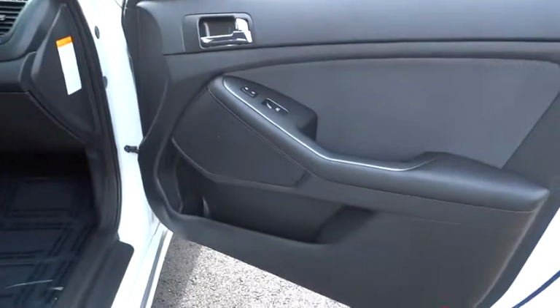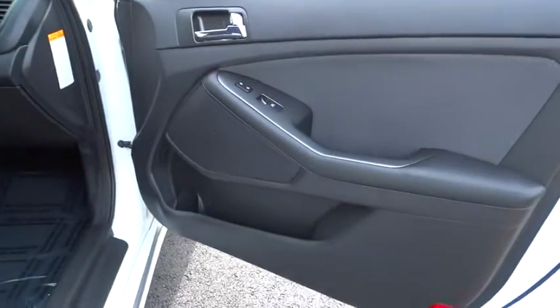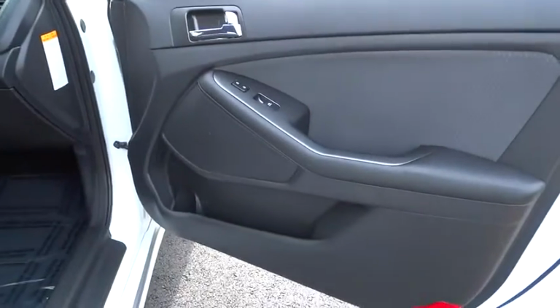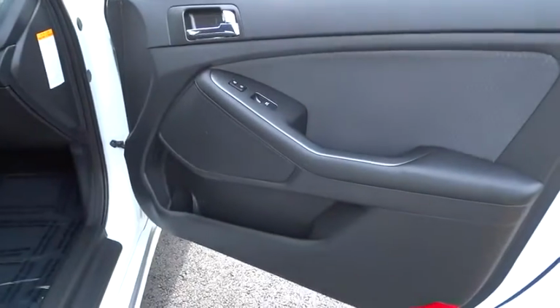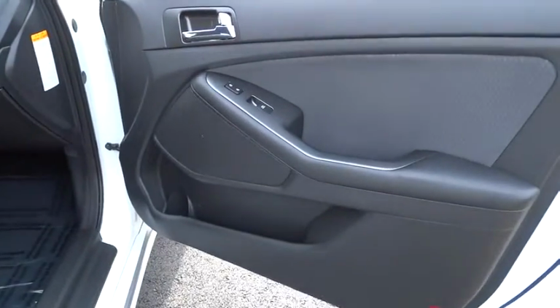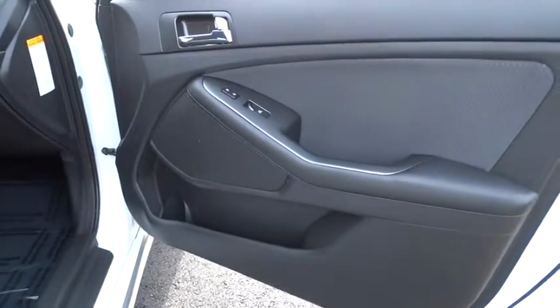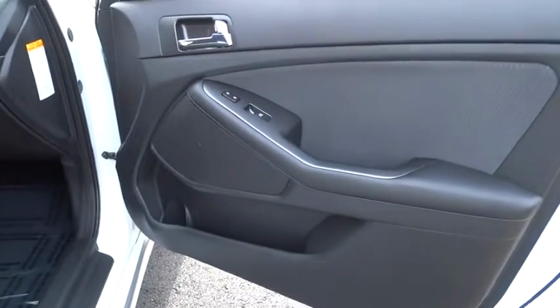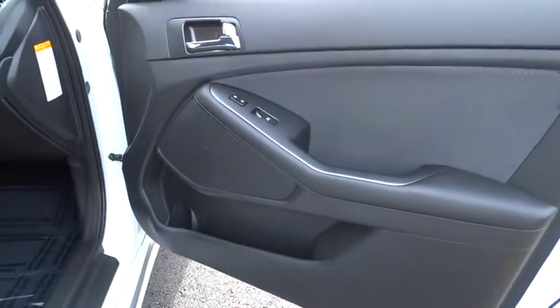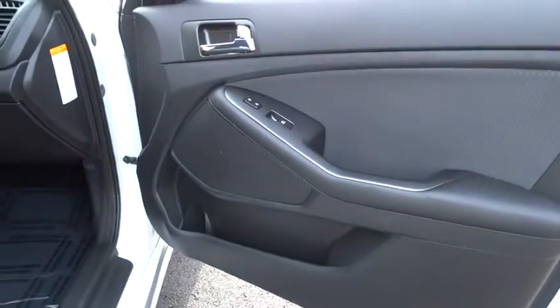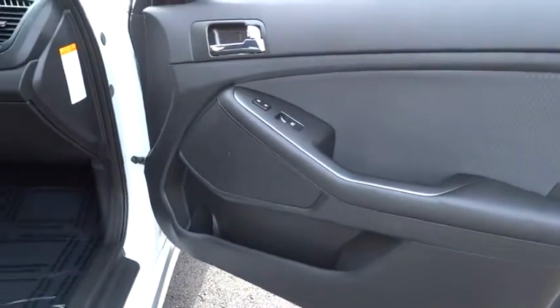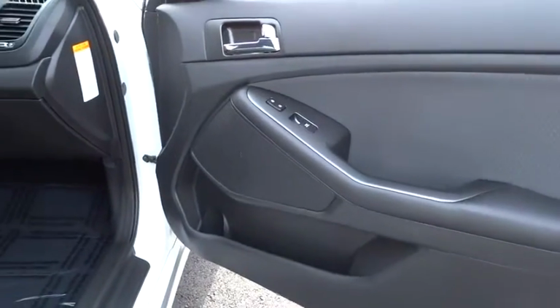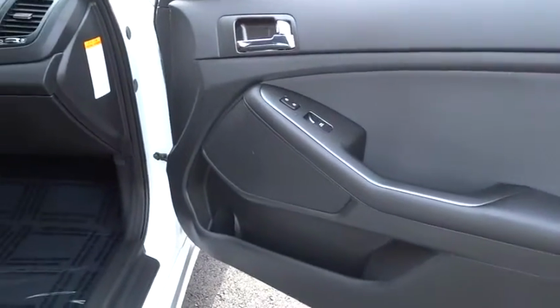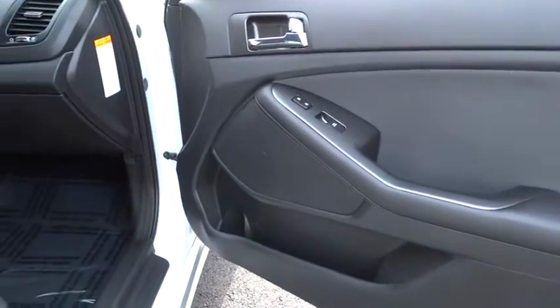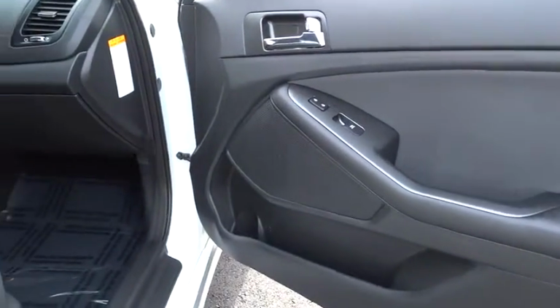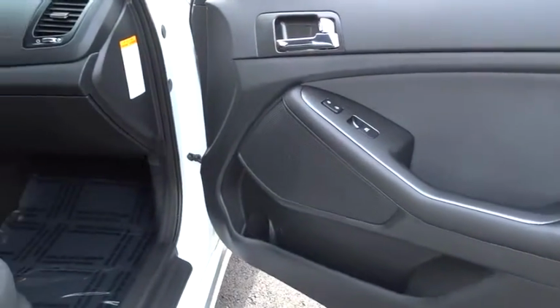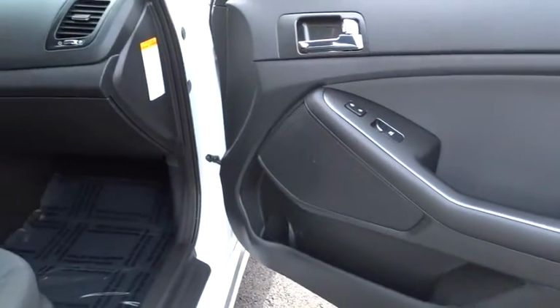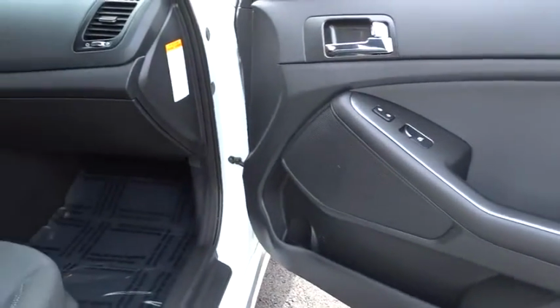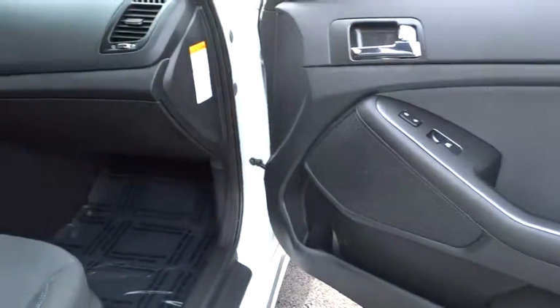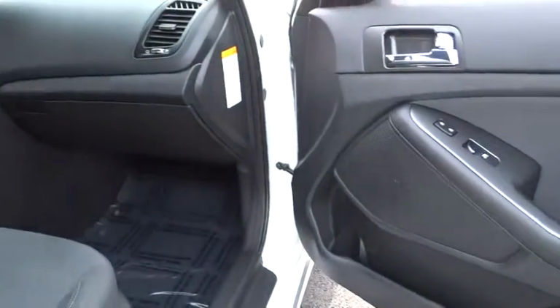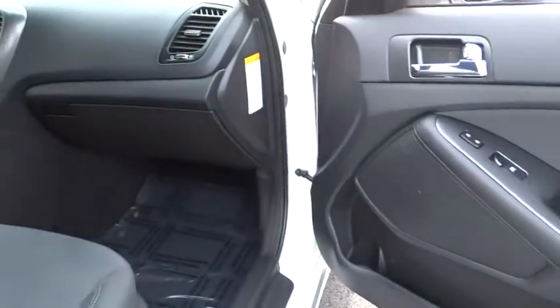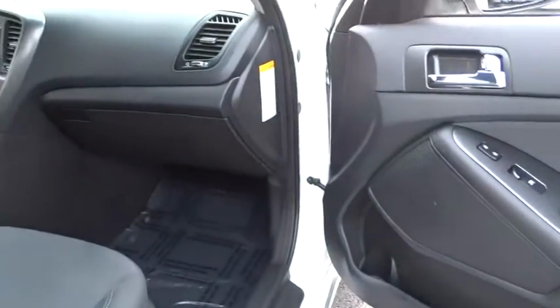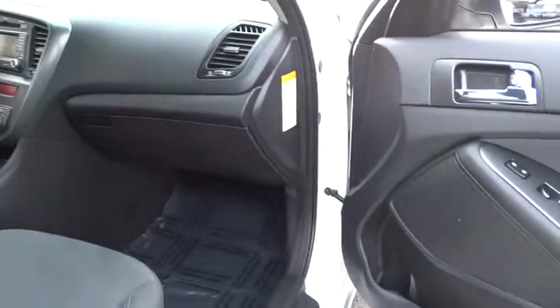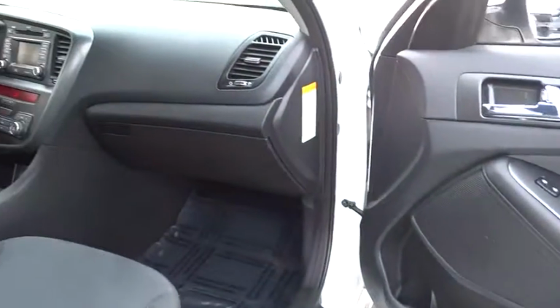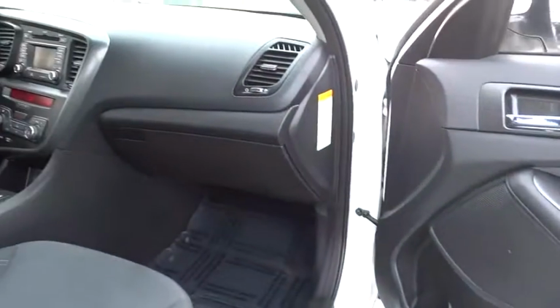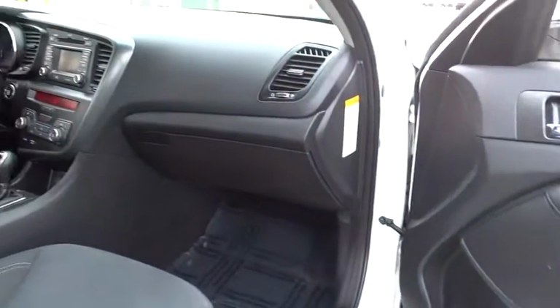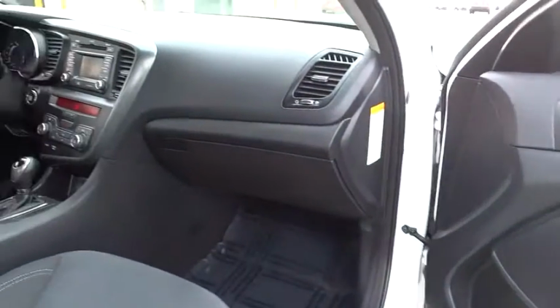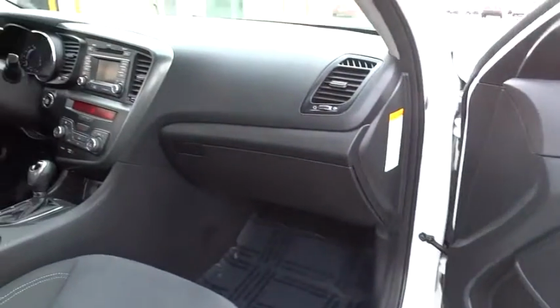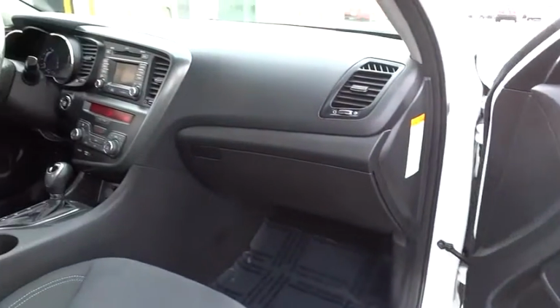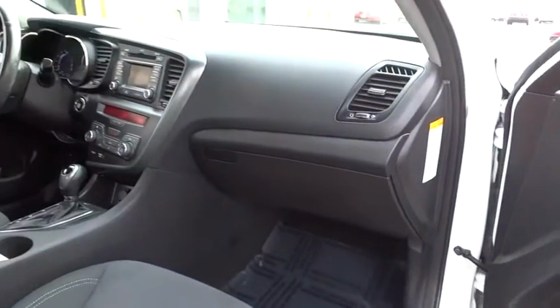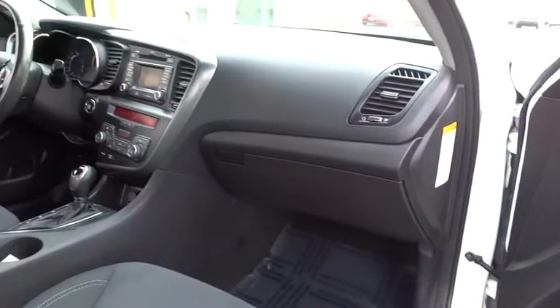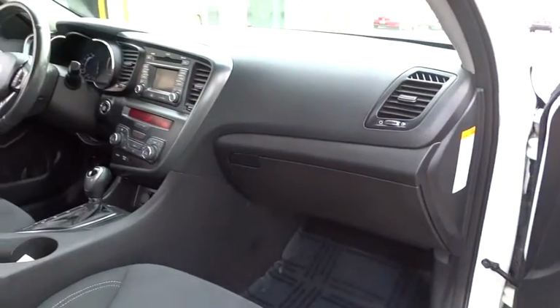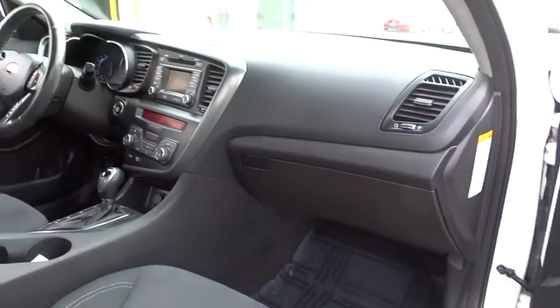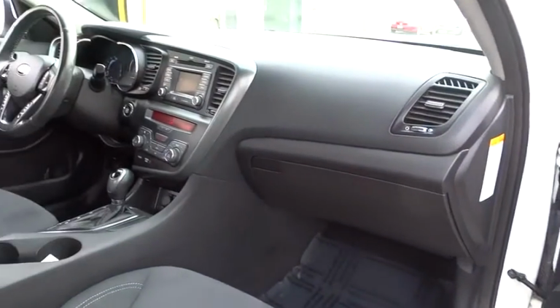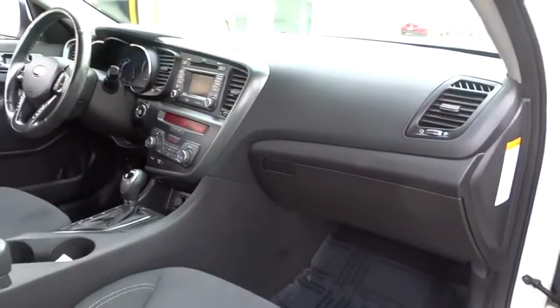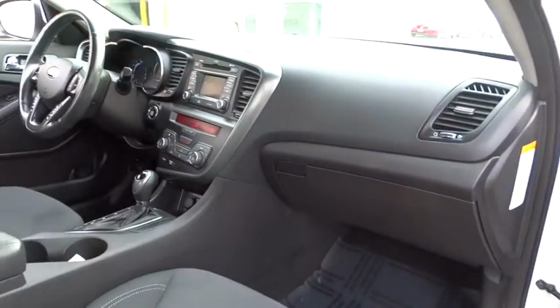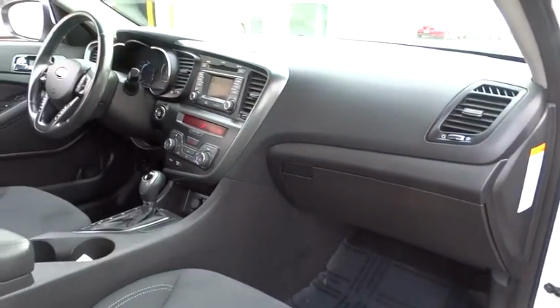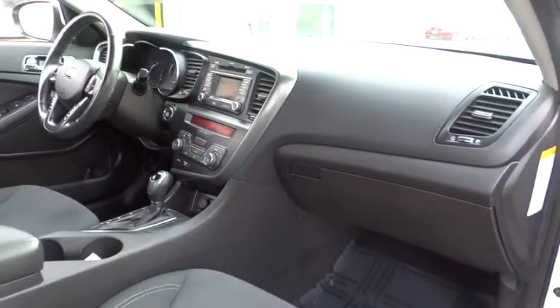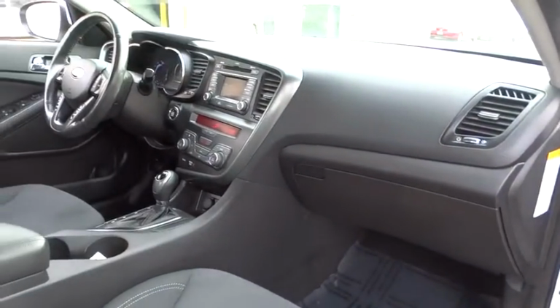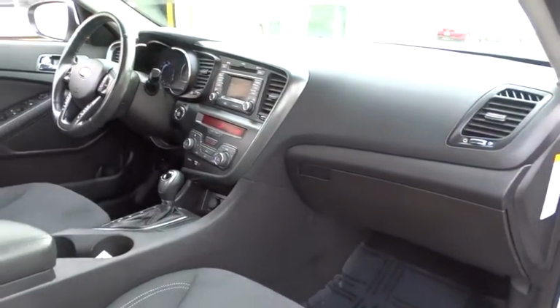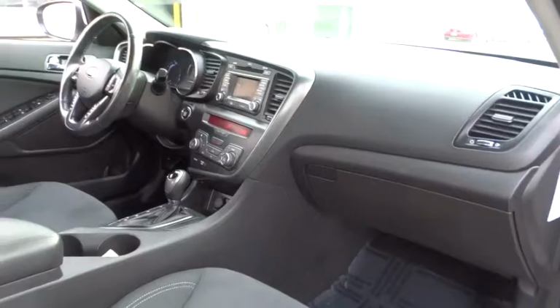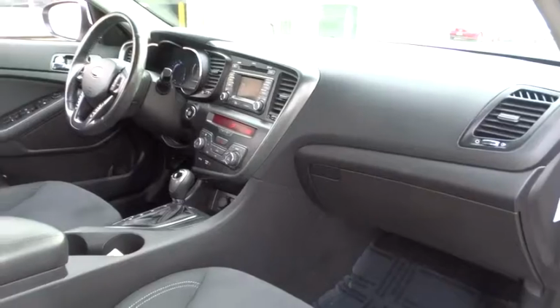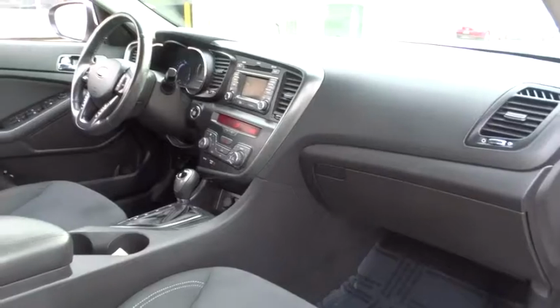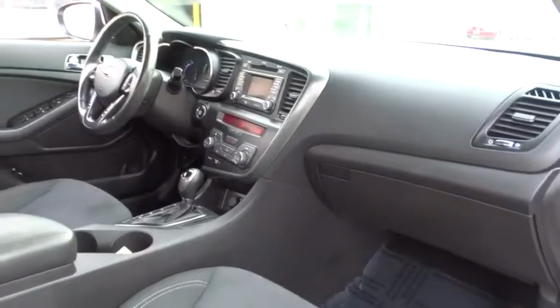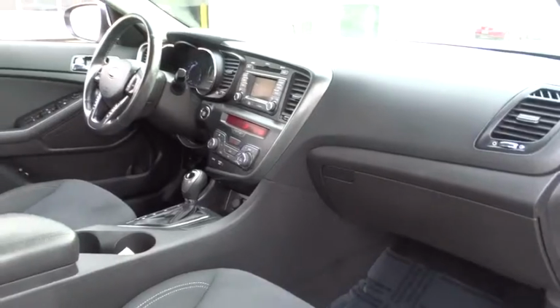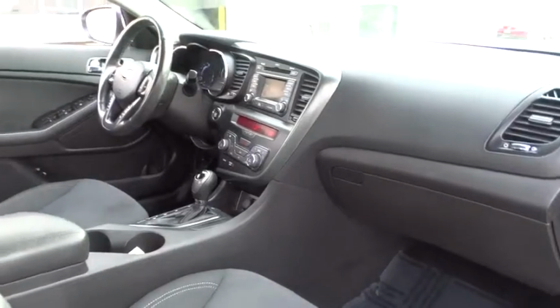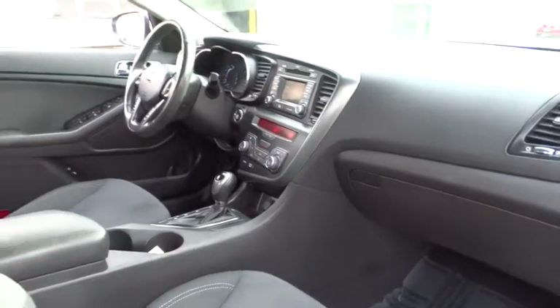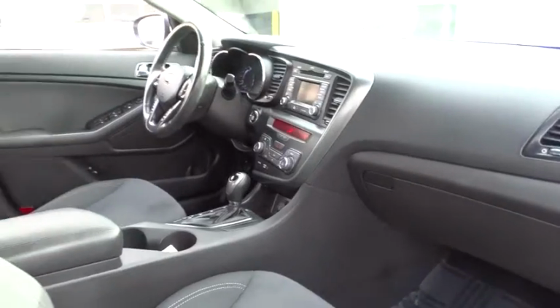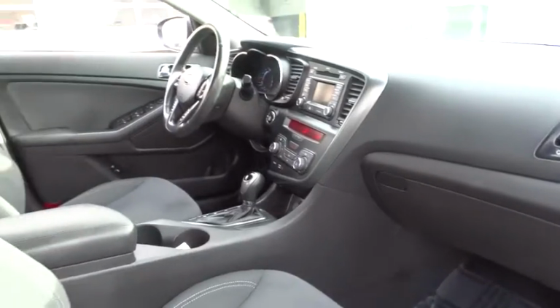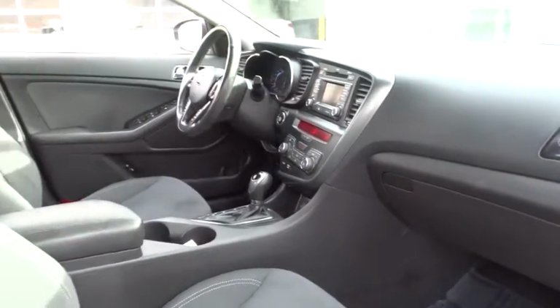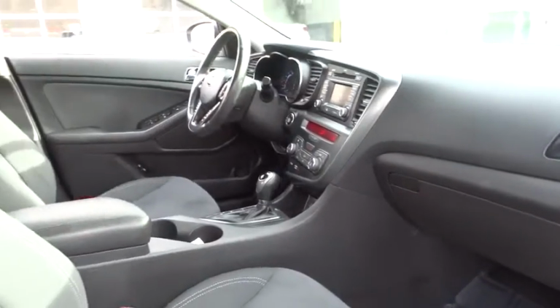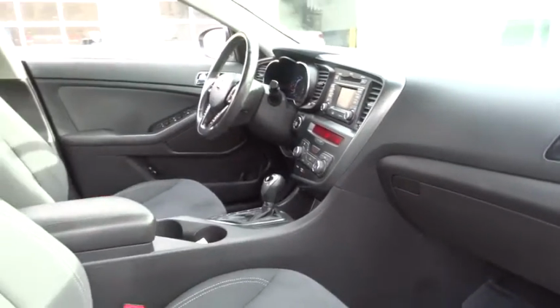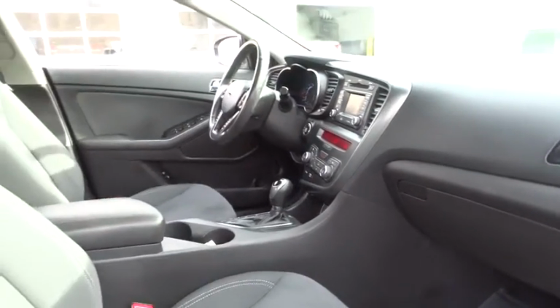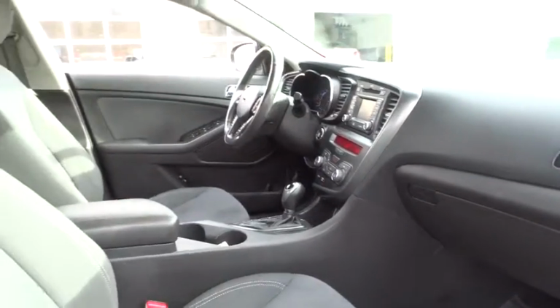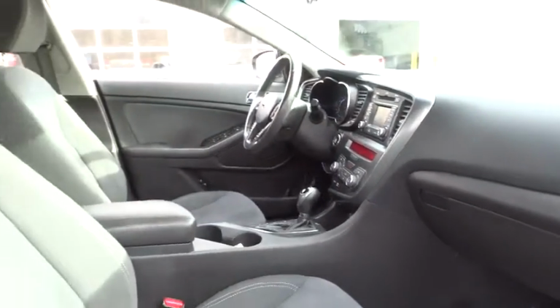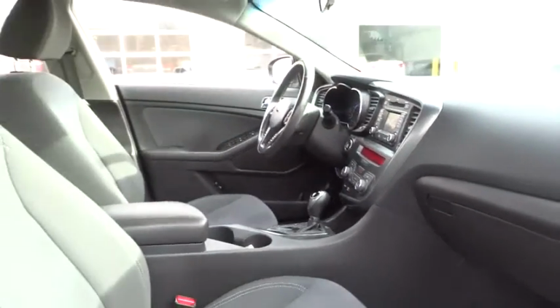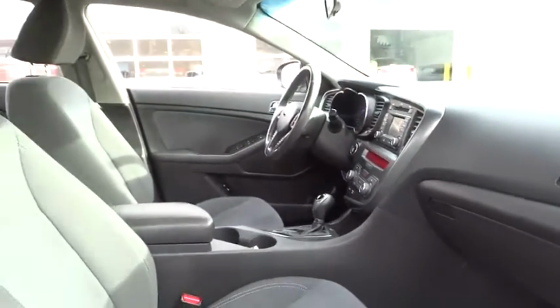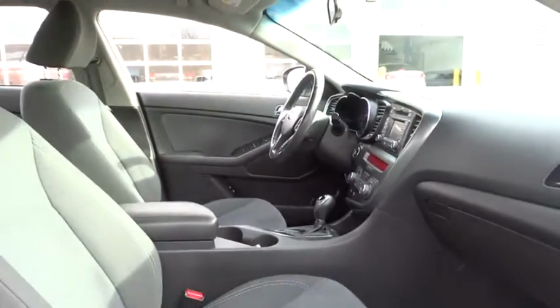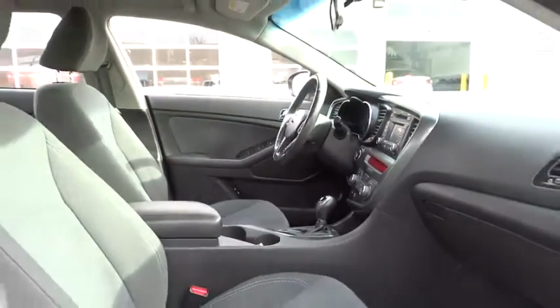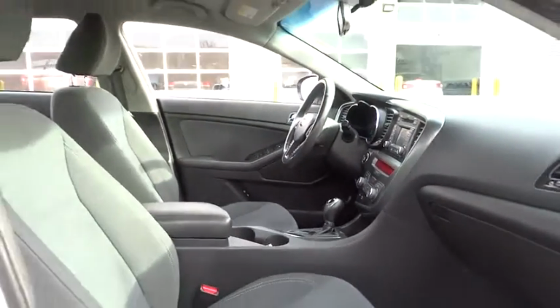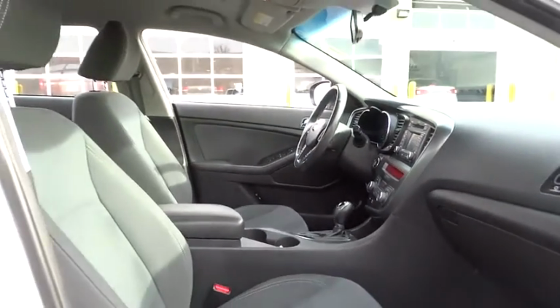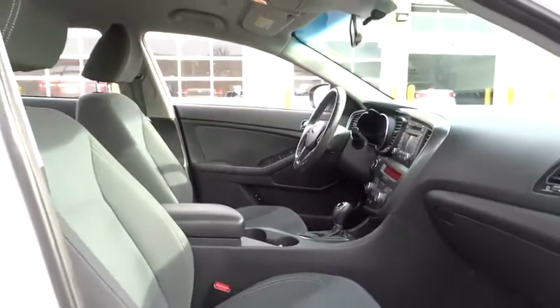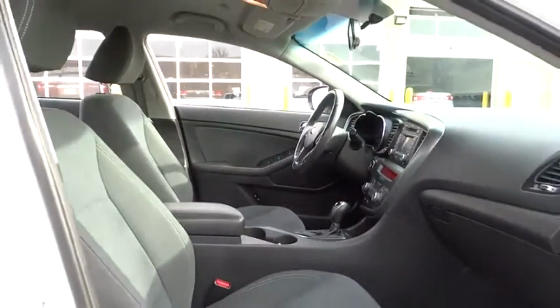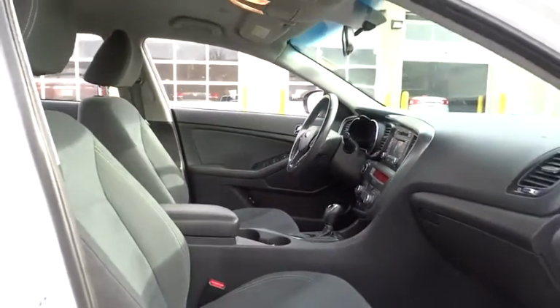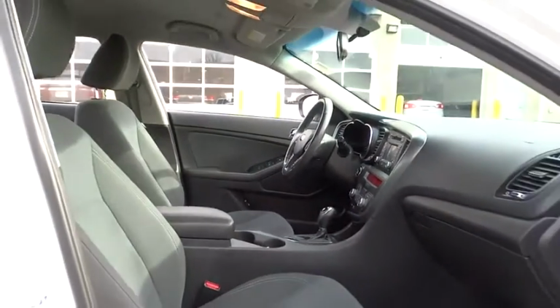If you're looking for a quality, high-performance hybrid you can feel good and green about driving, look no further than the Optima Hybrid.